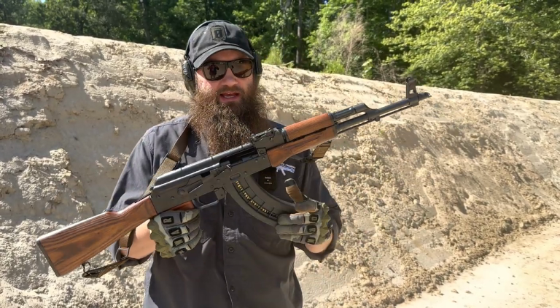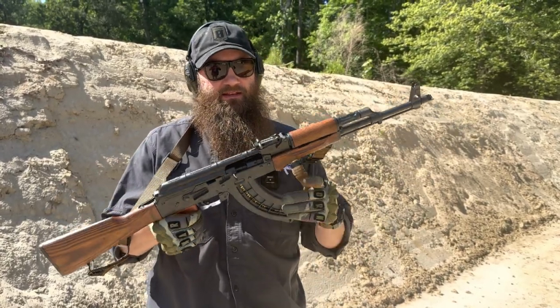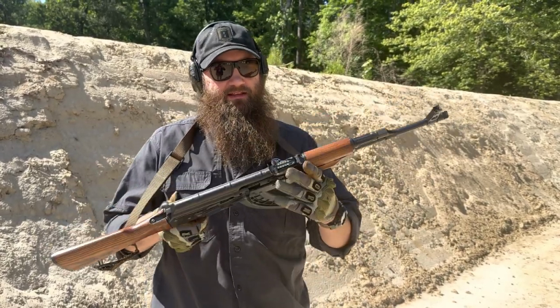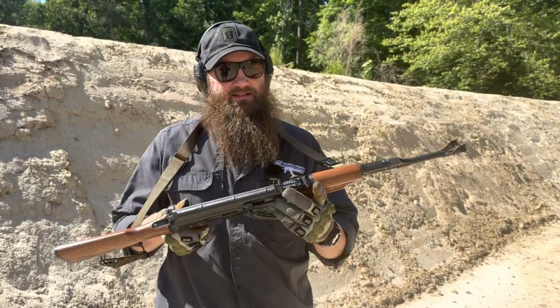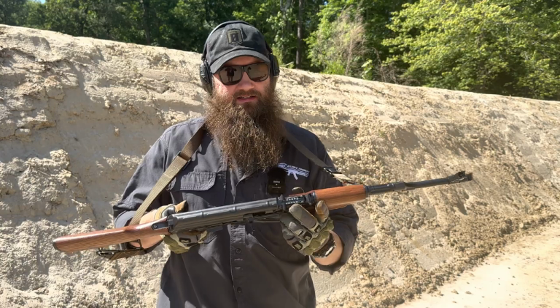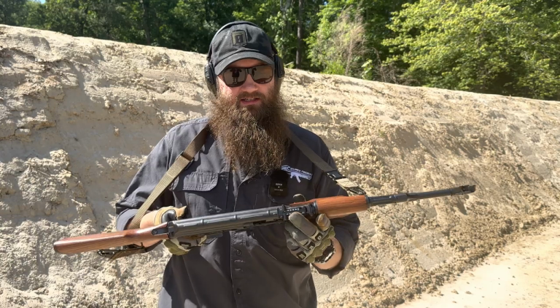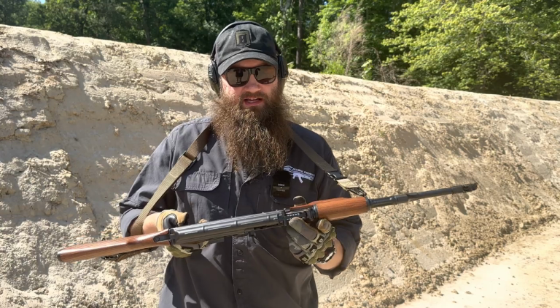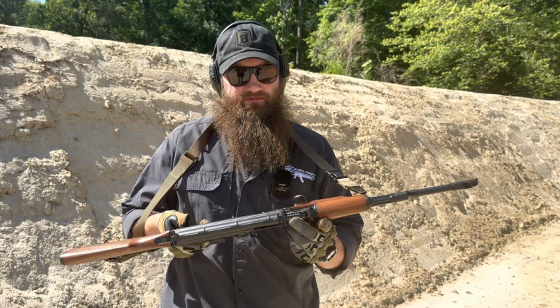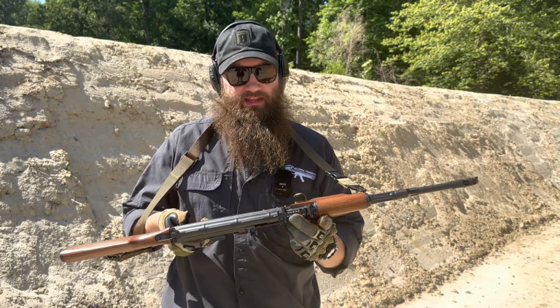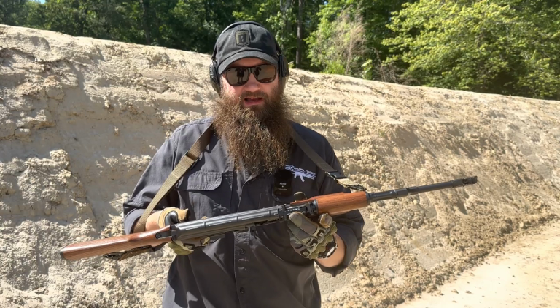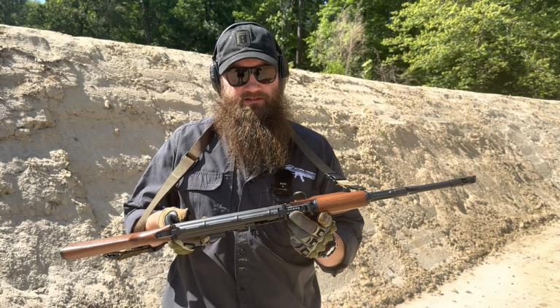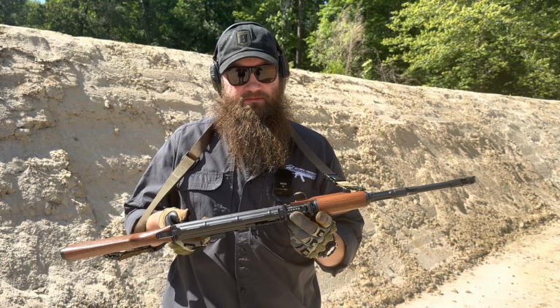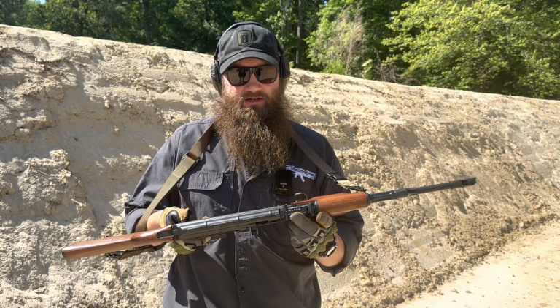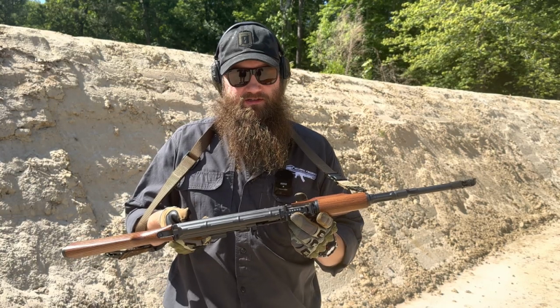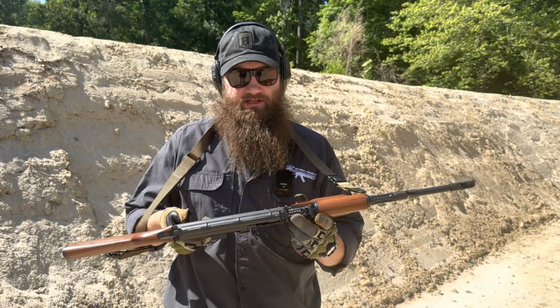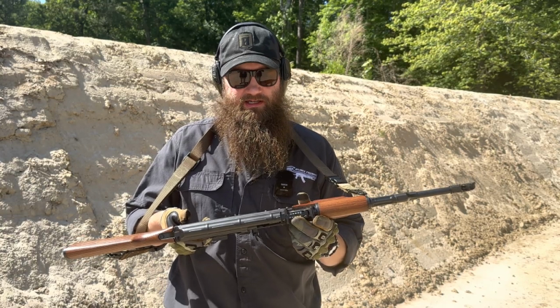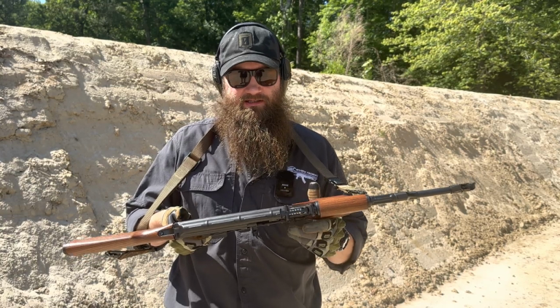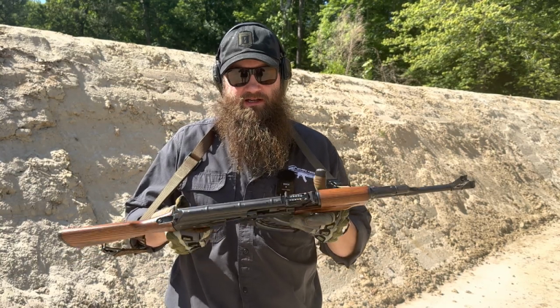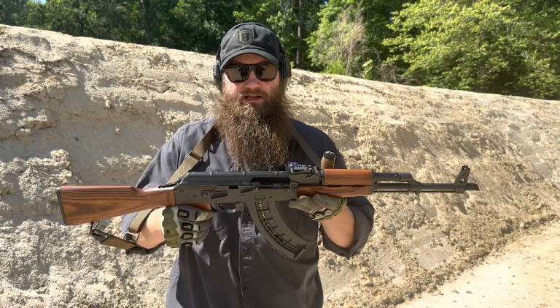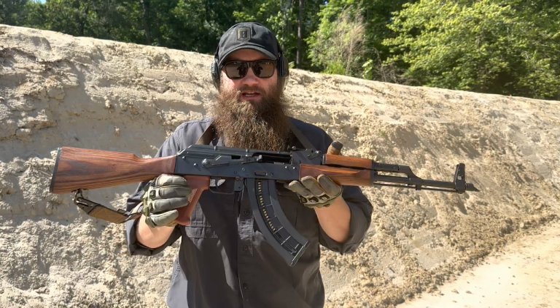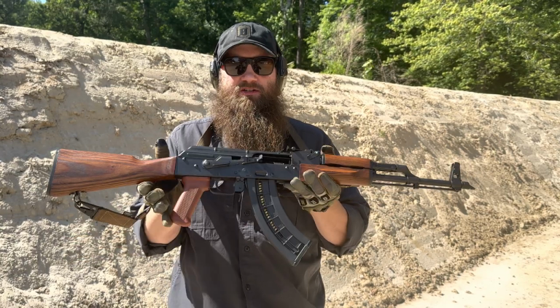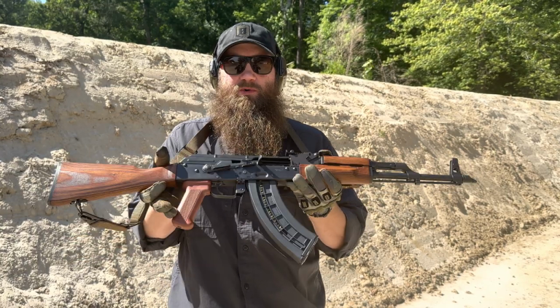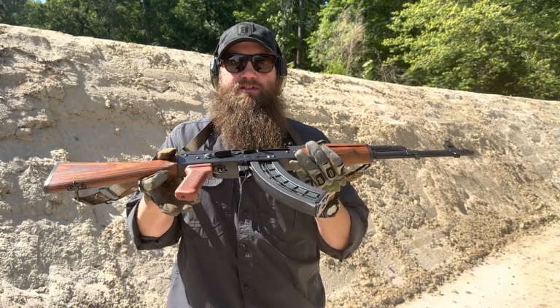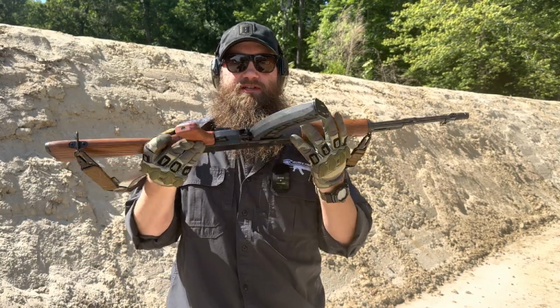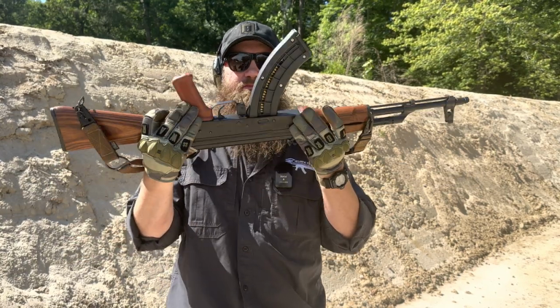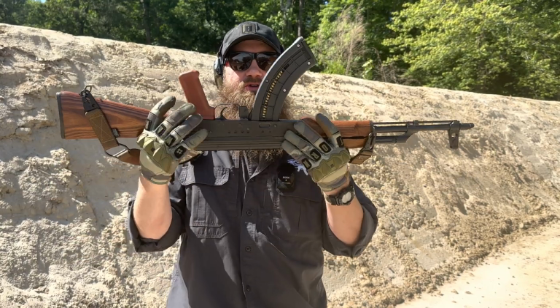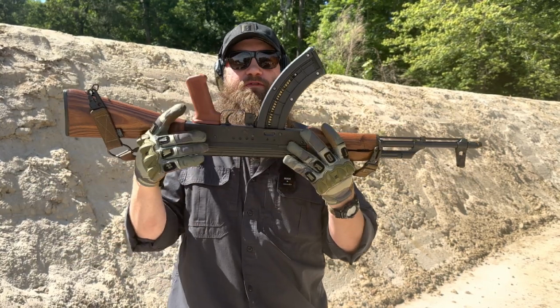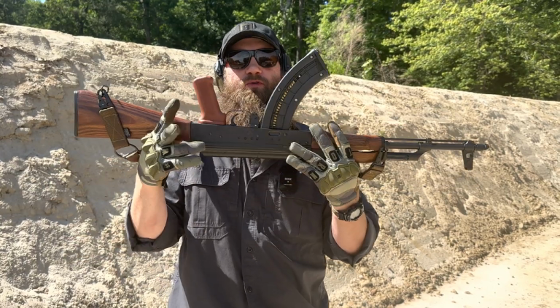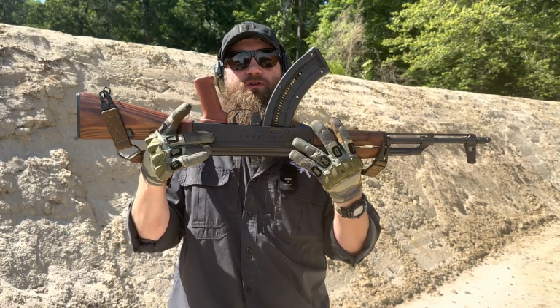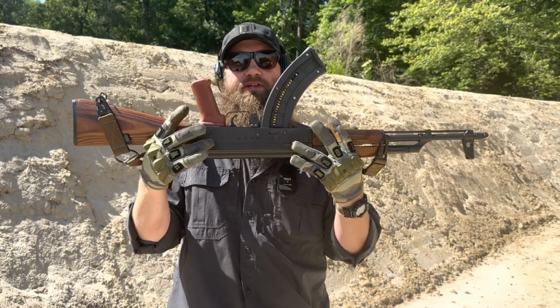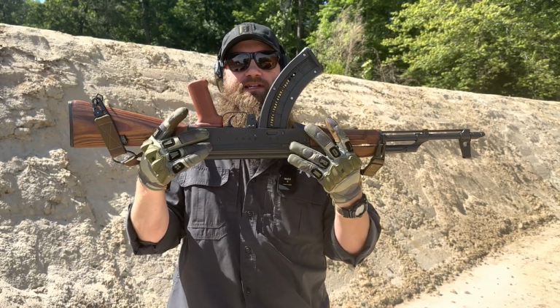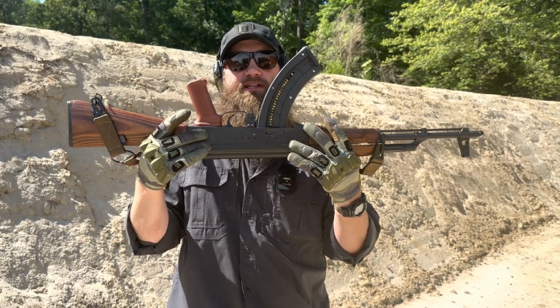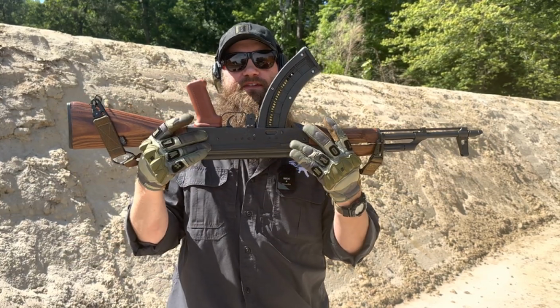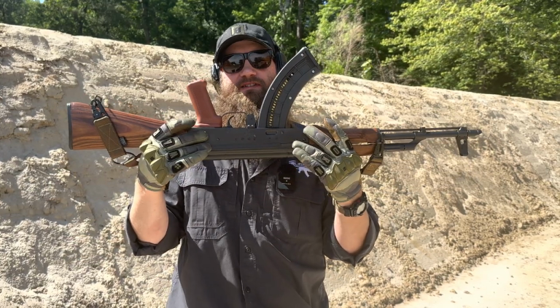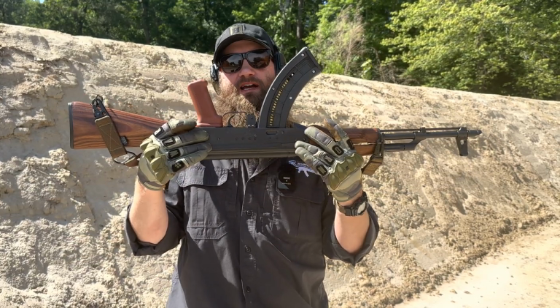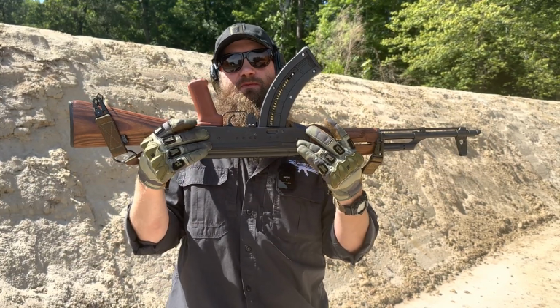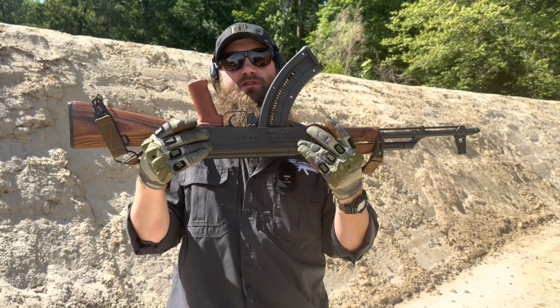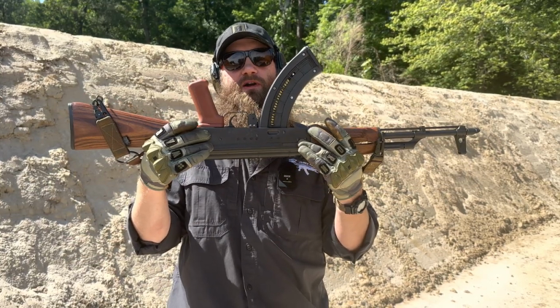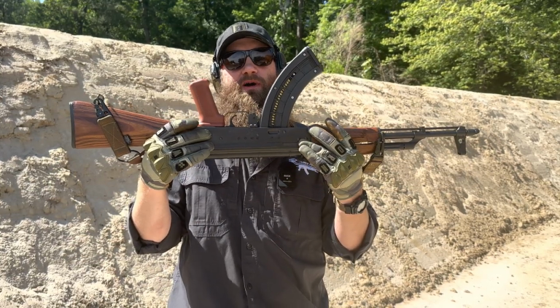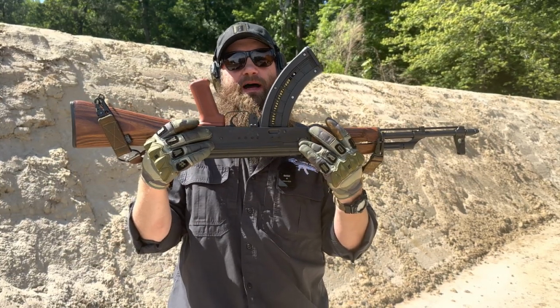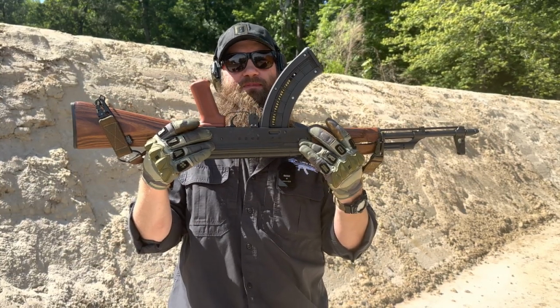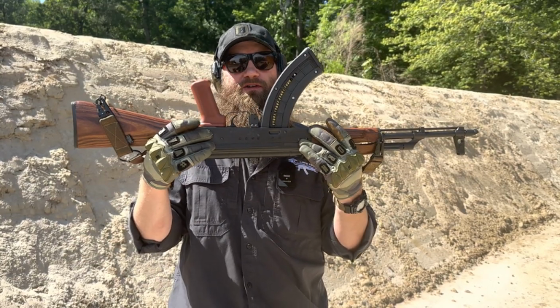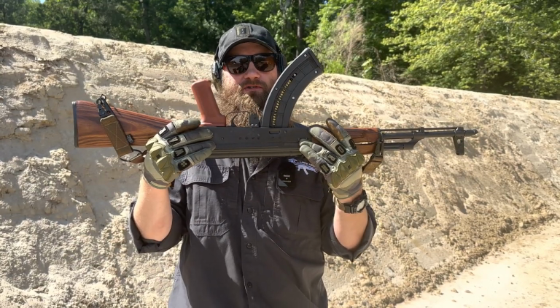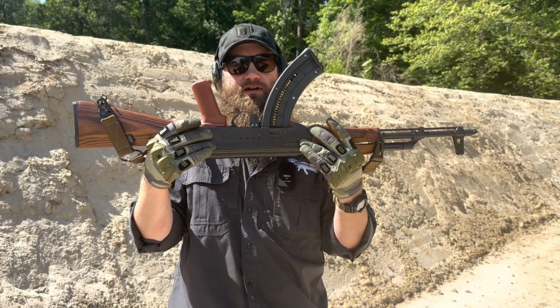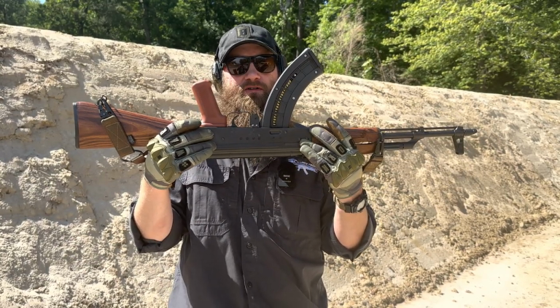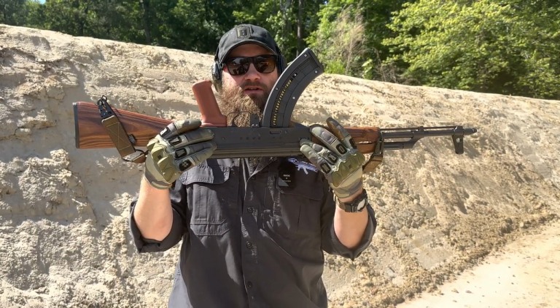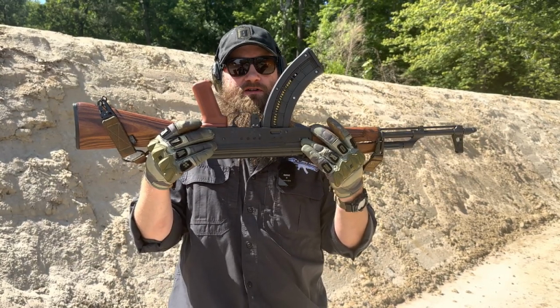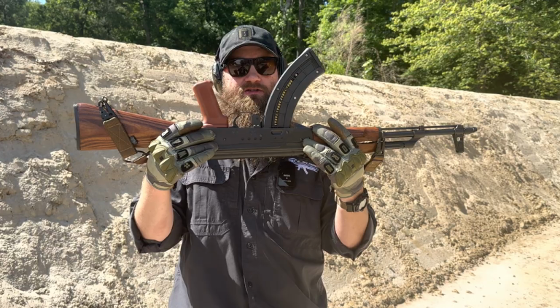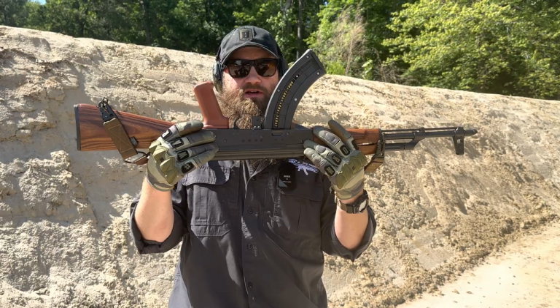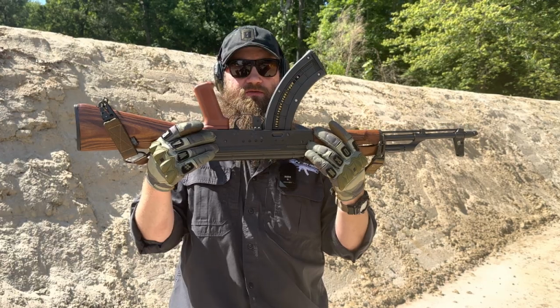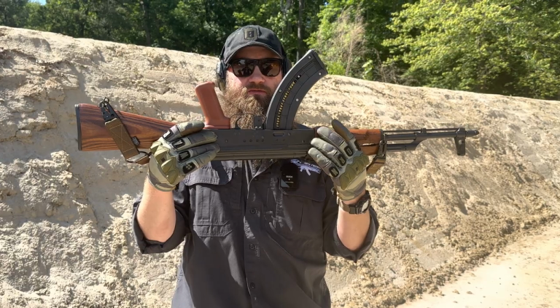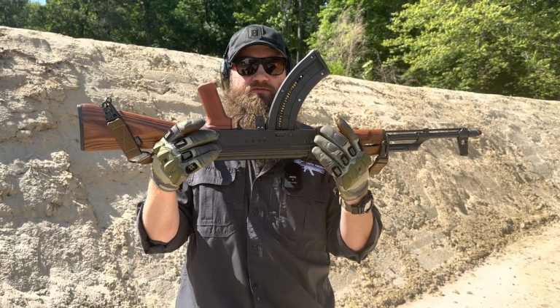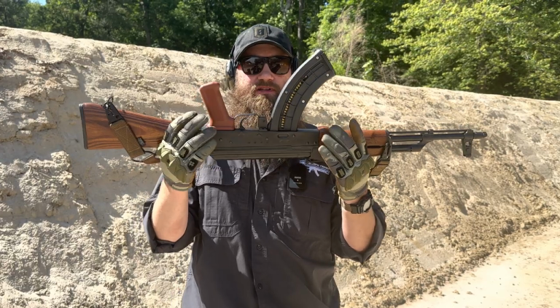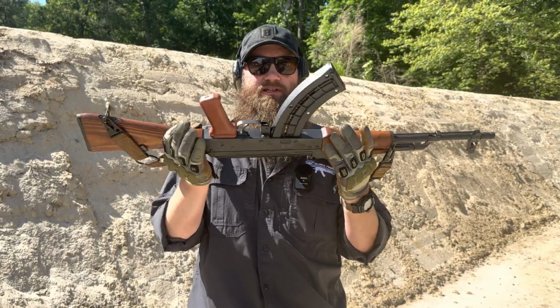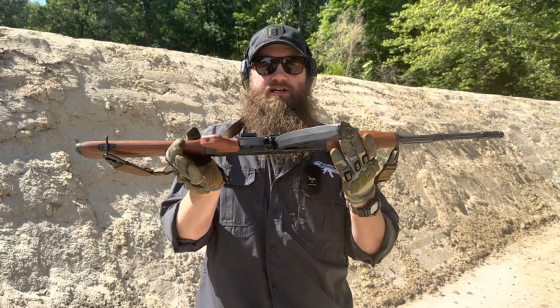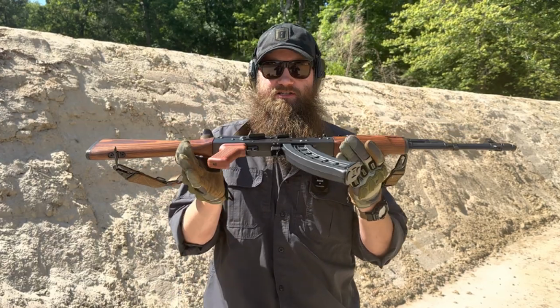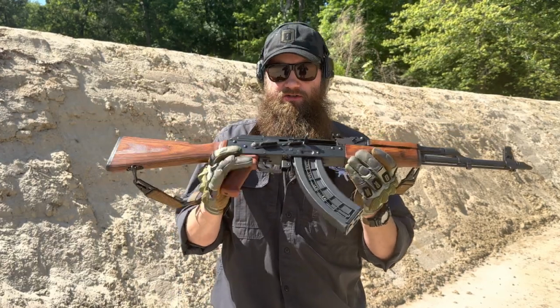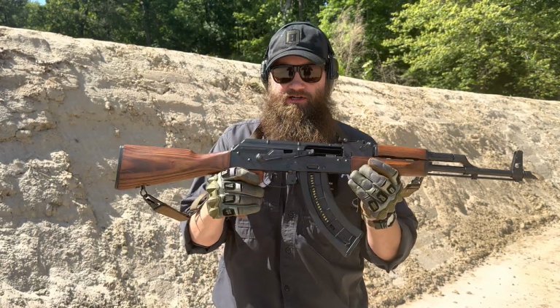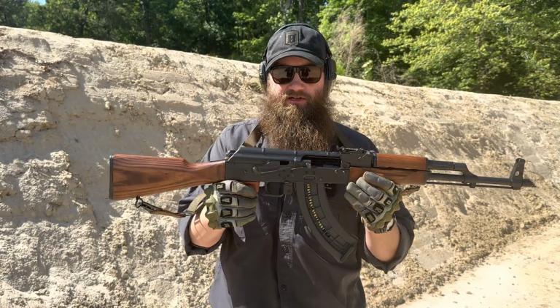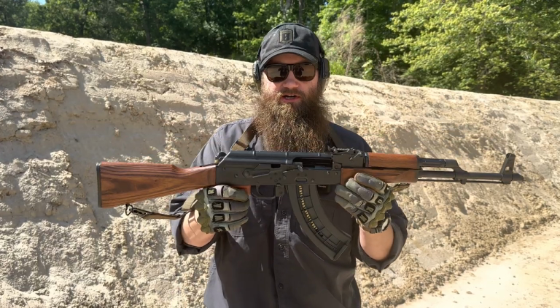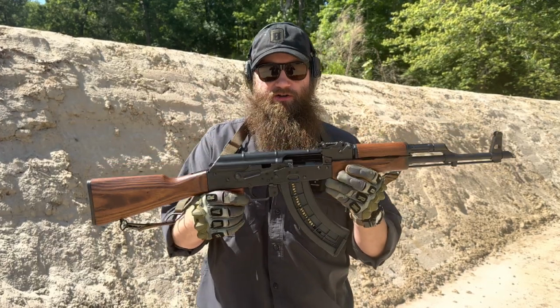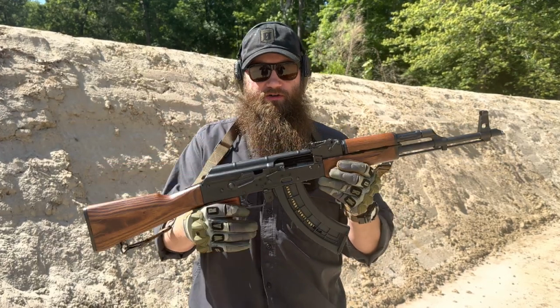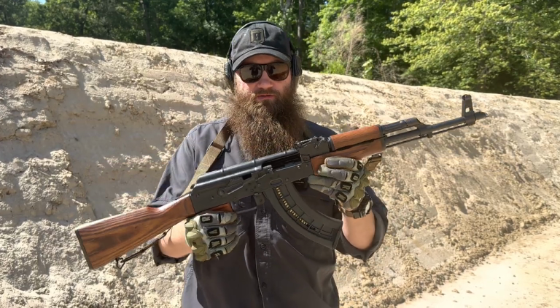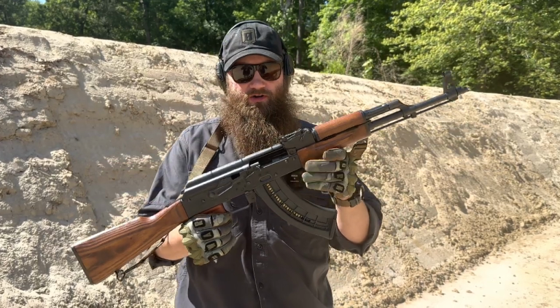This does have 1,000-meter sights as well as a beautiful, clean left side with no optic rail, so really nice-looking gun overall.